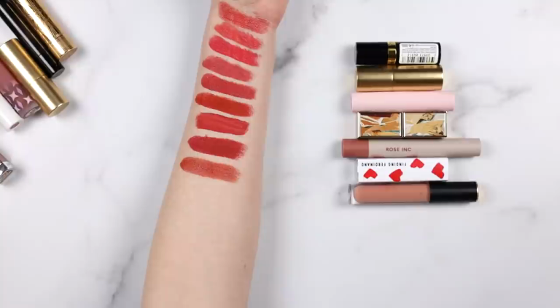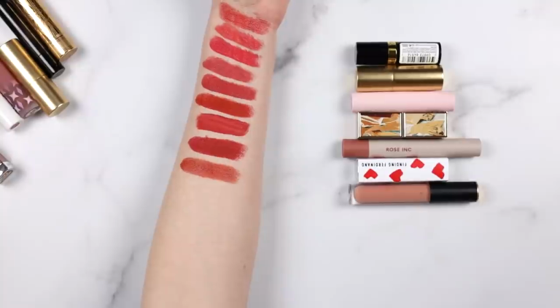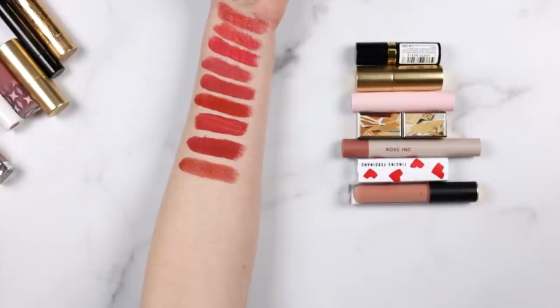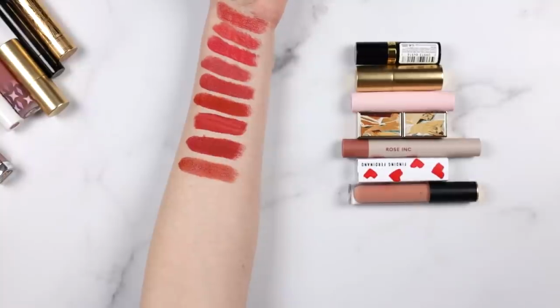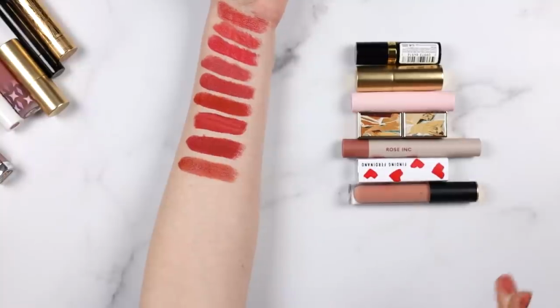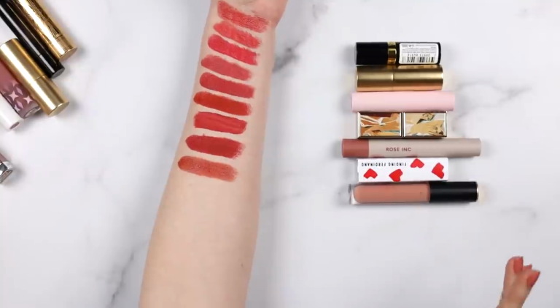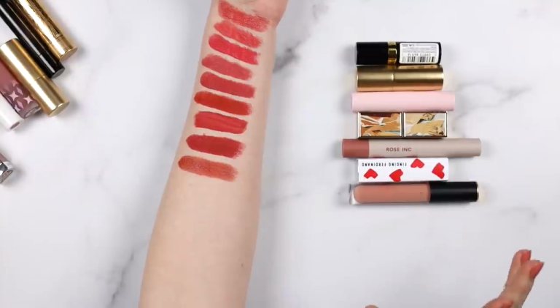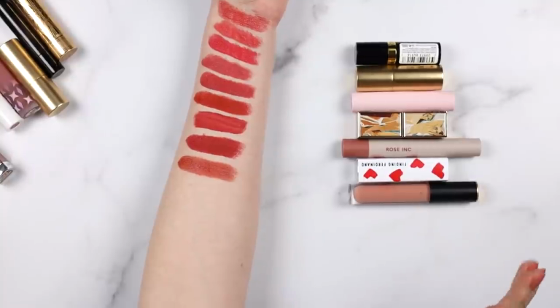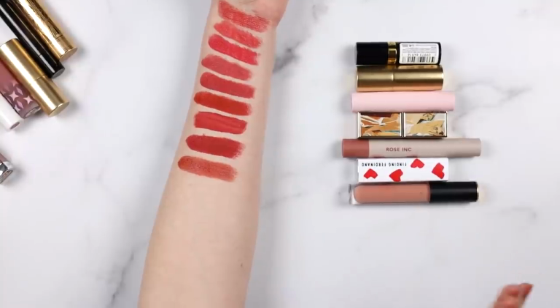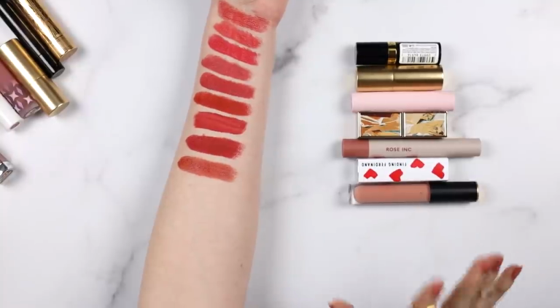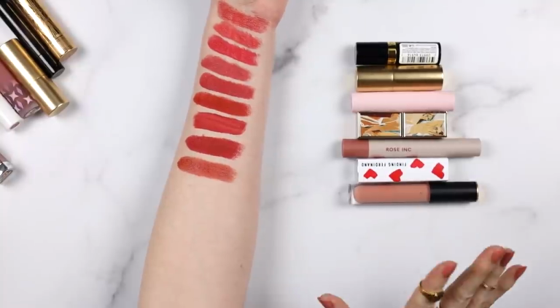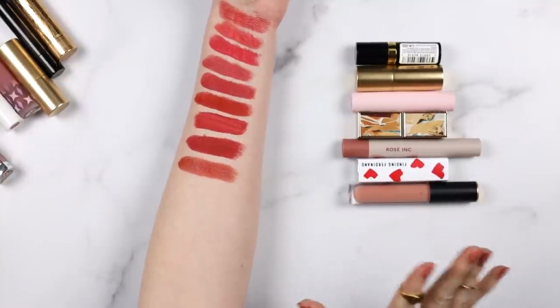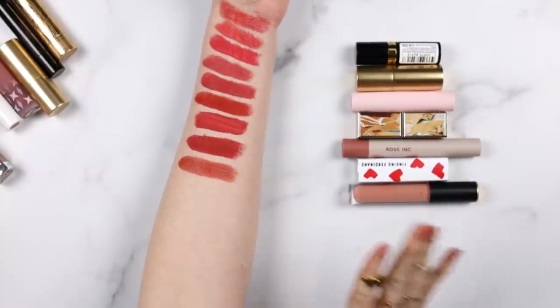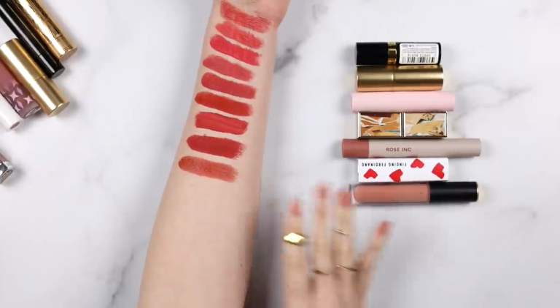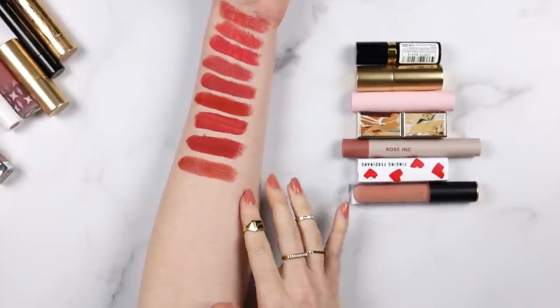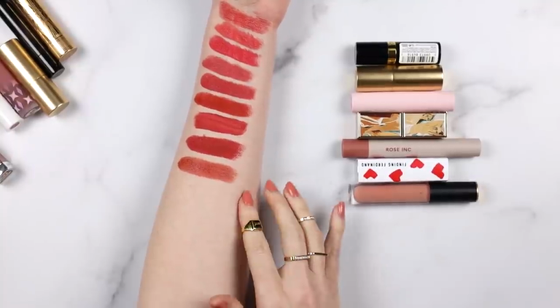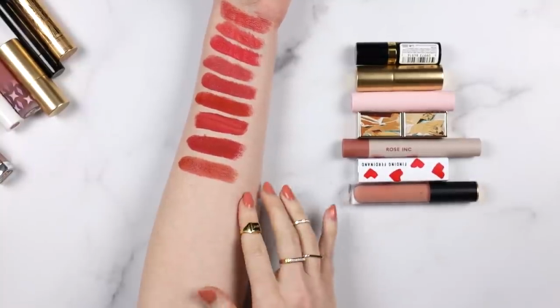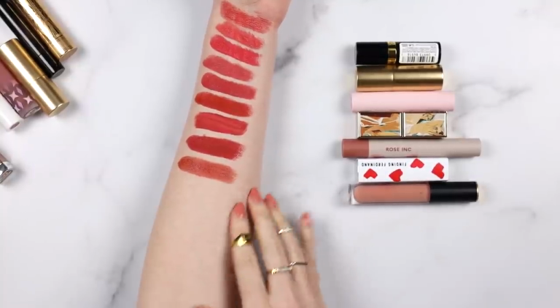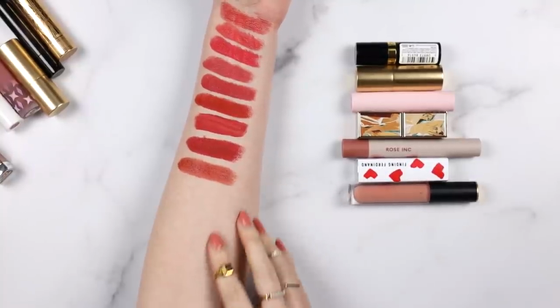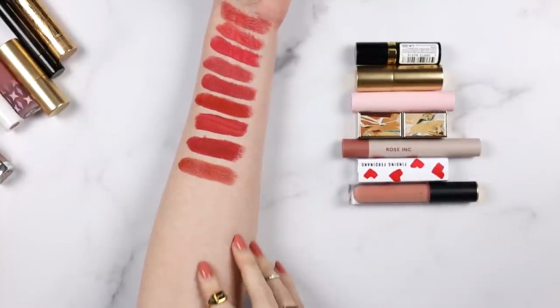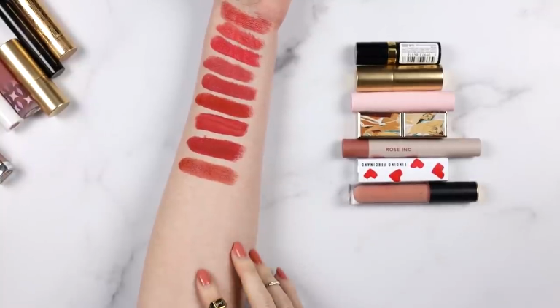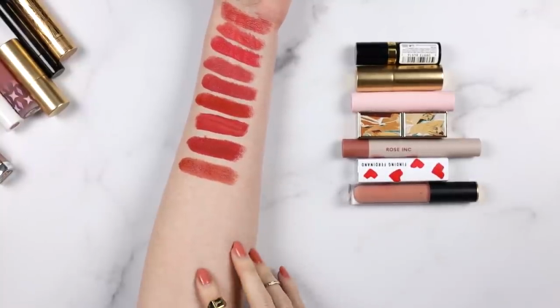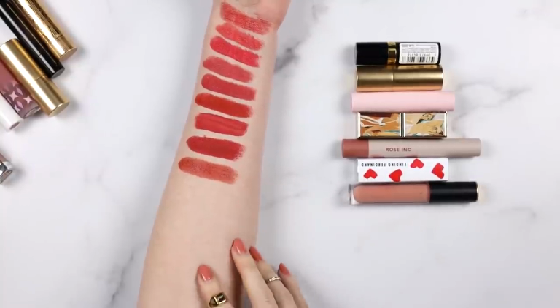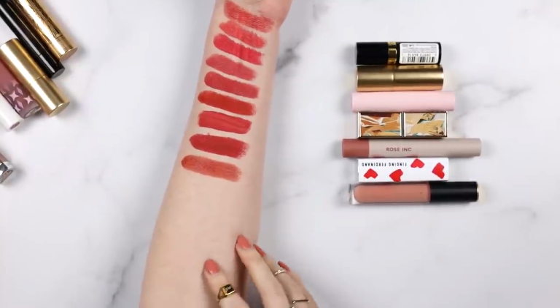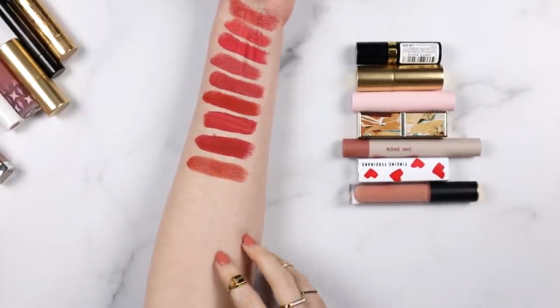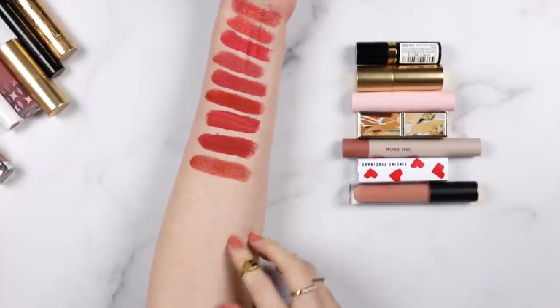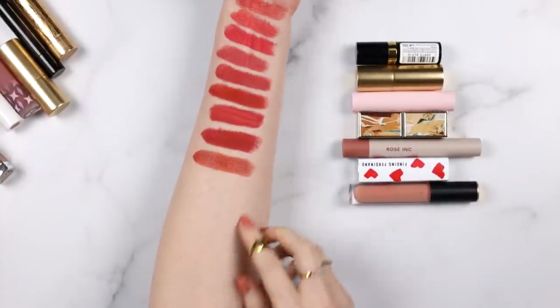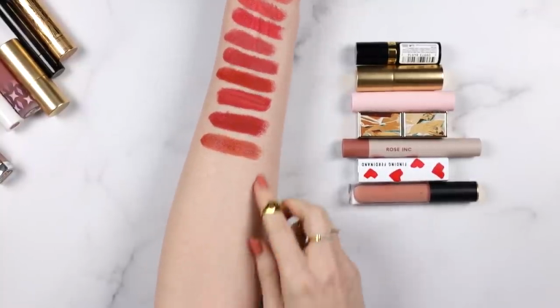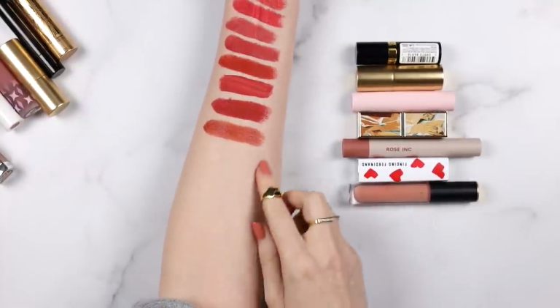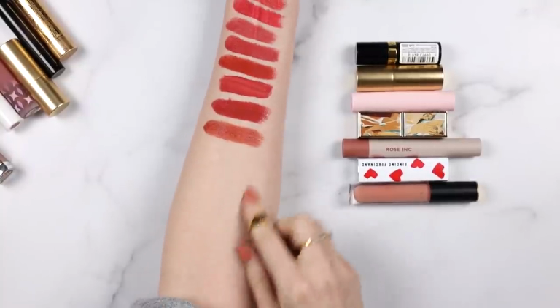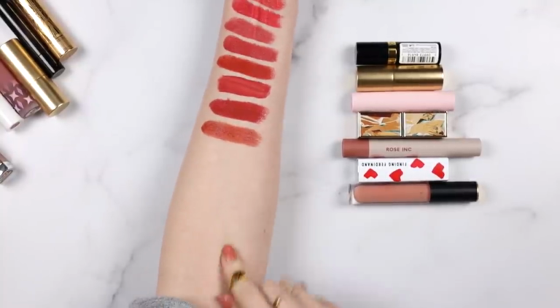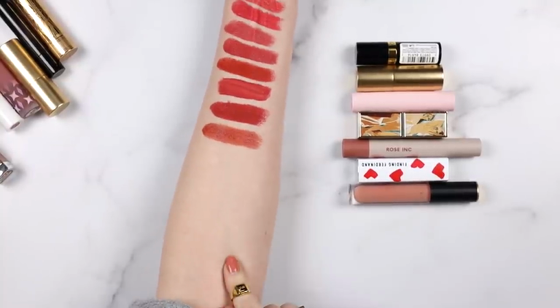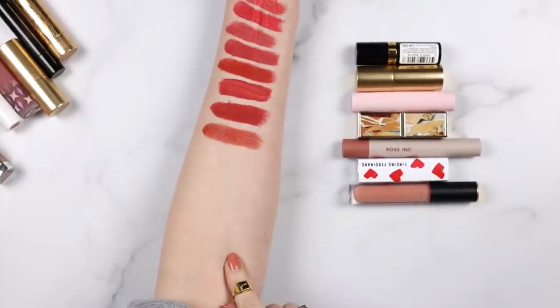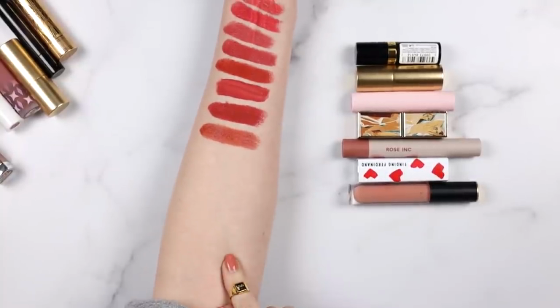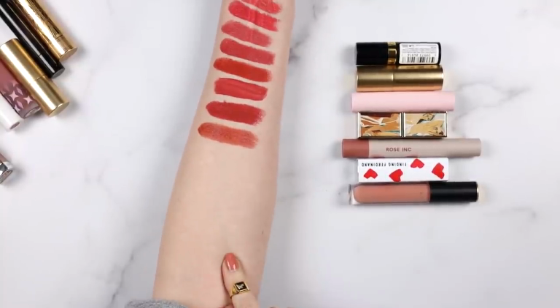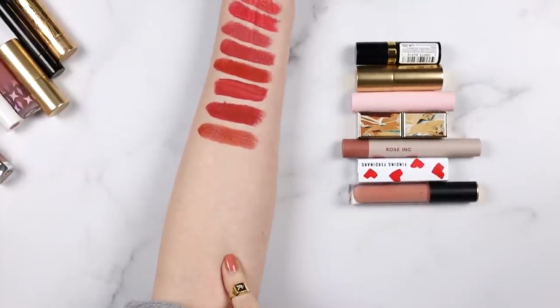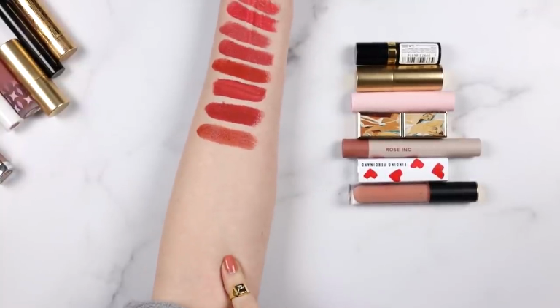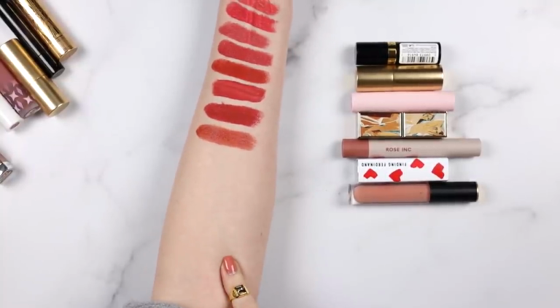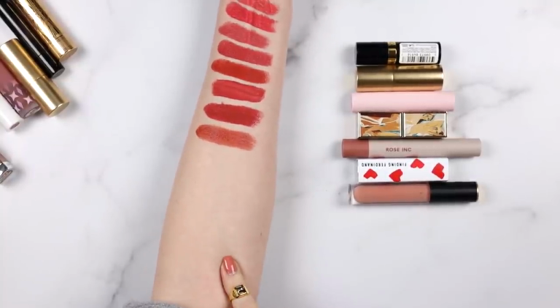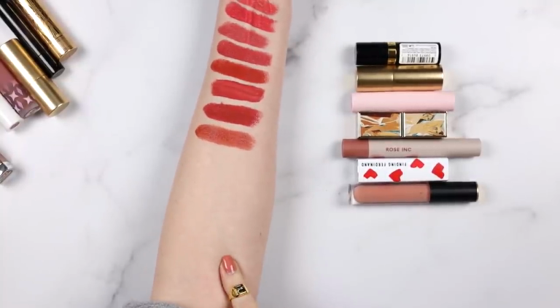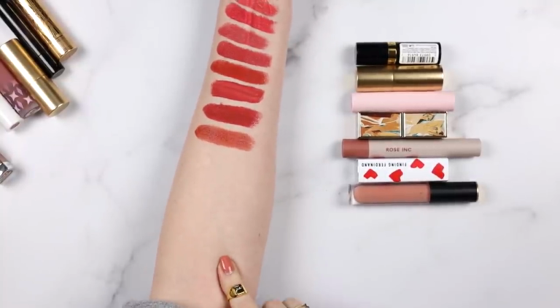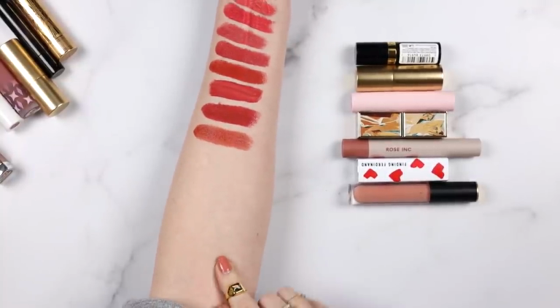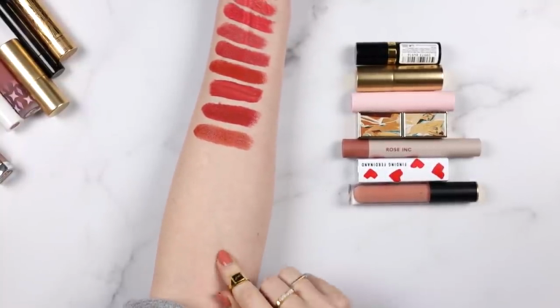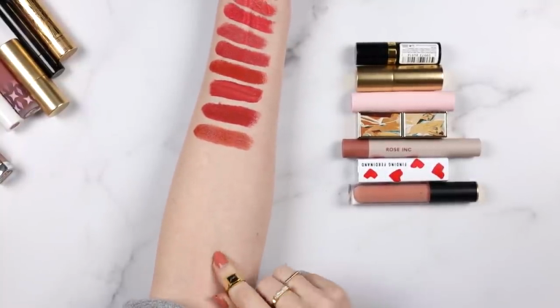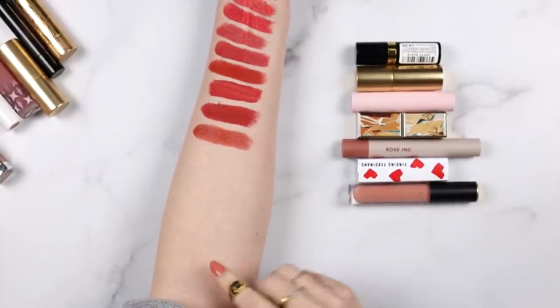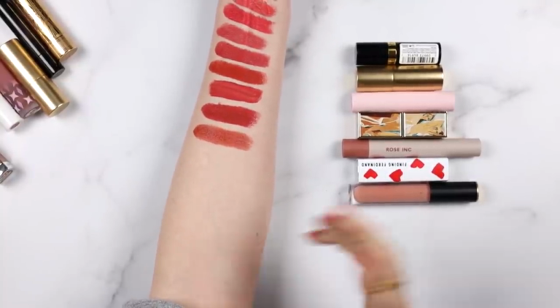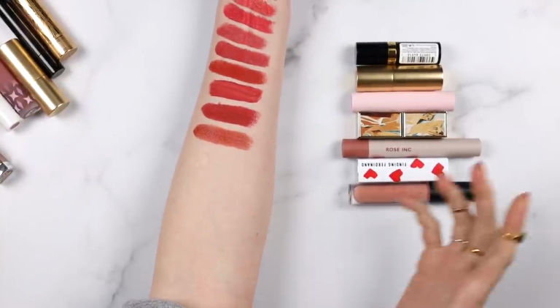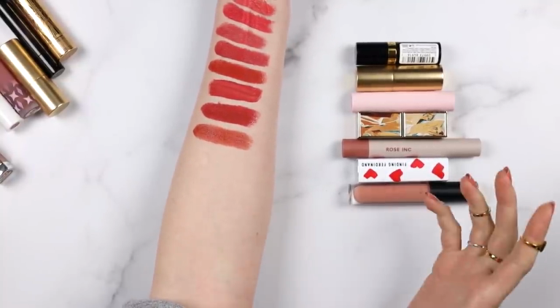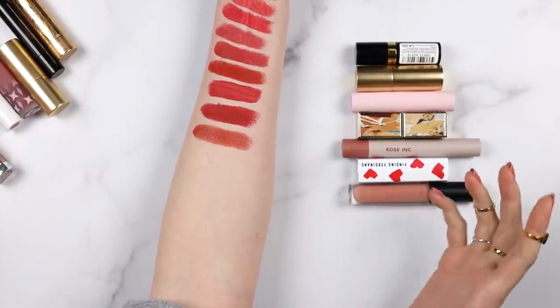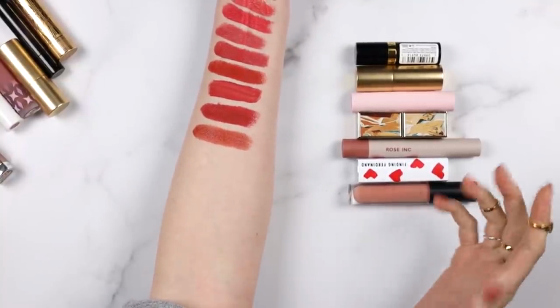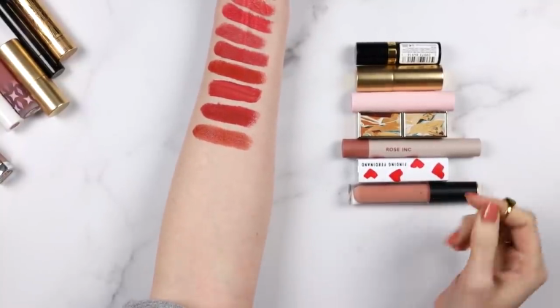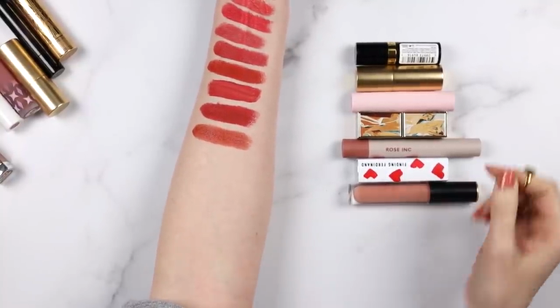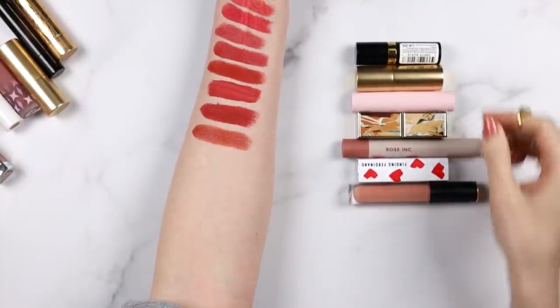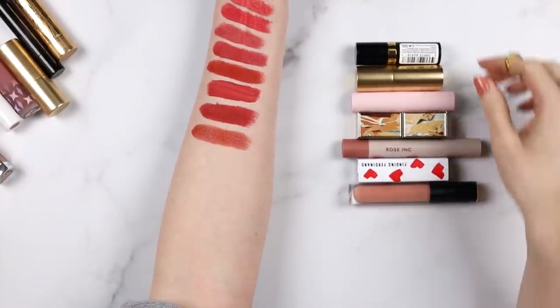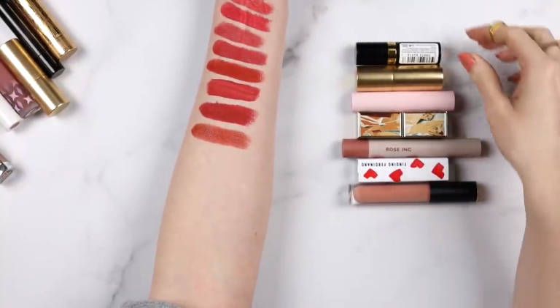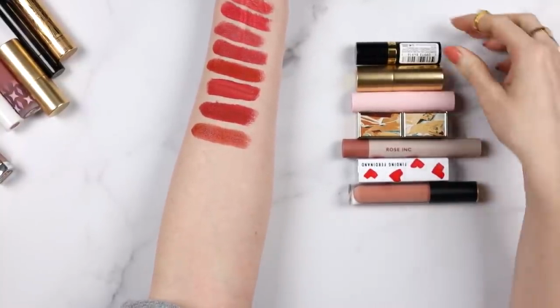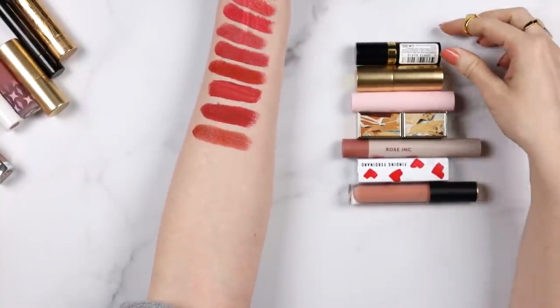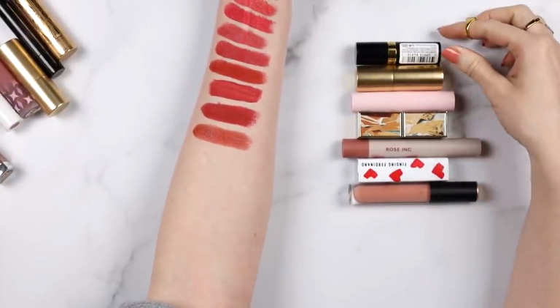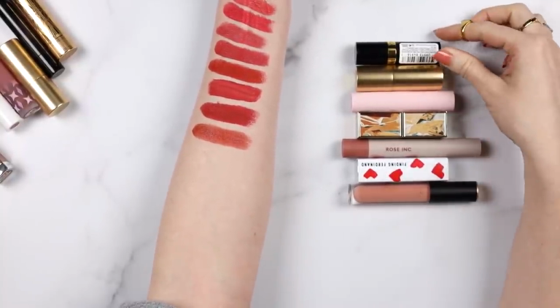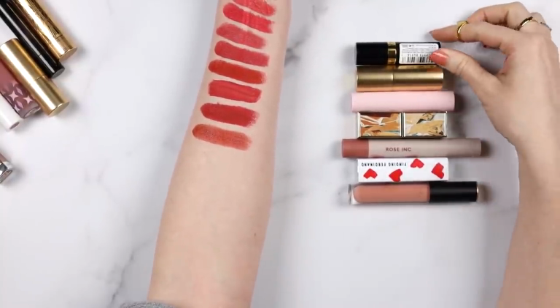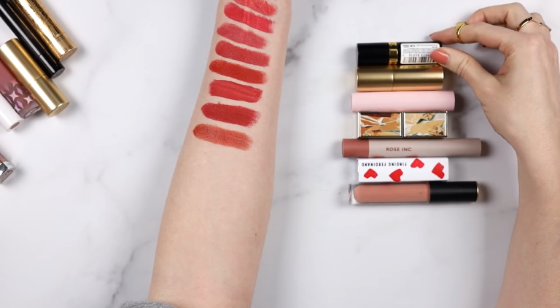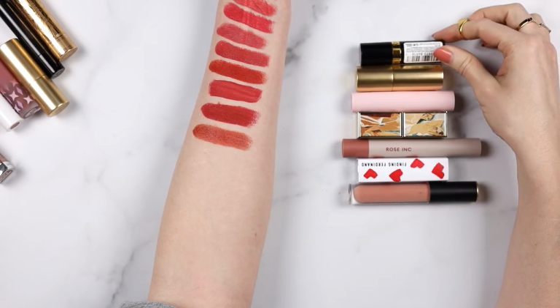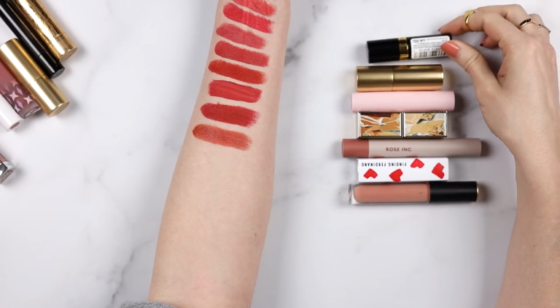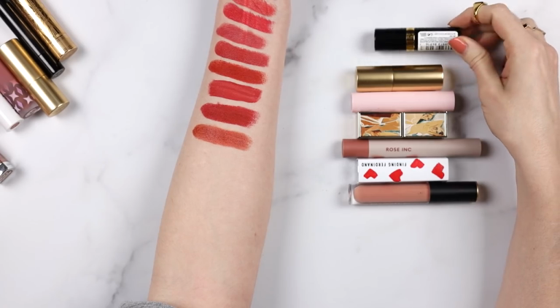I gave up hope of fitting all the swatches on one arm. I think I can fit some of another category on this arm and all the rest on the other arm so we'll be able to see all the swatches laid out together. From here I'm going to move on to pinks. I'll put the darkest pinks down here underneath the reds and the light pinks on my other arm.